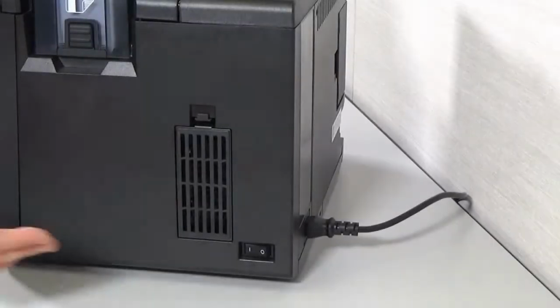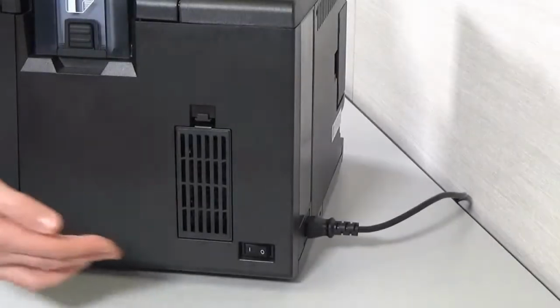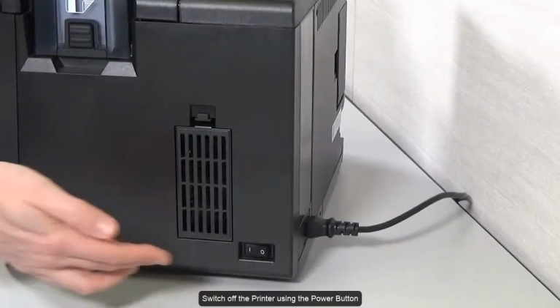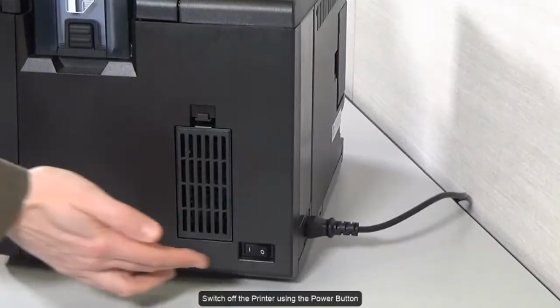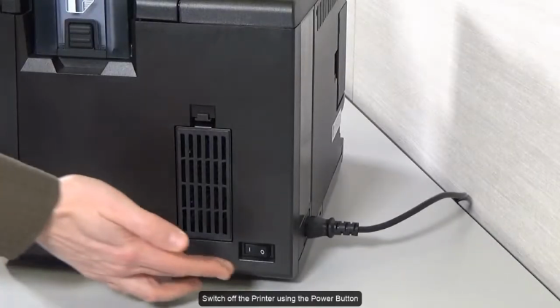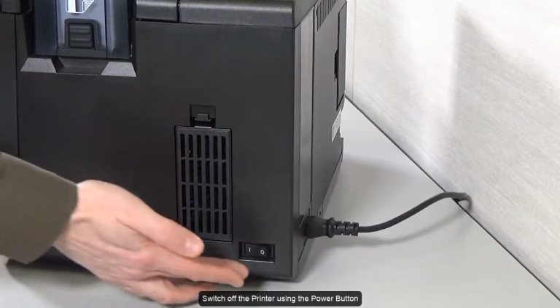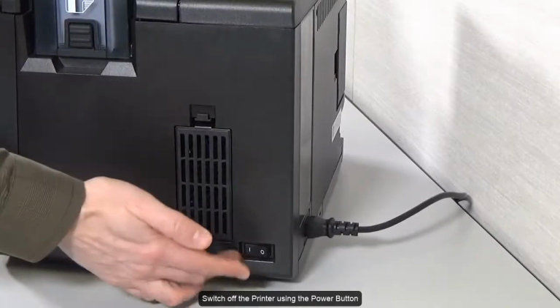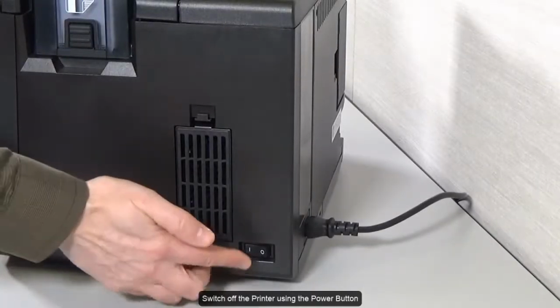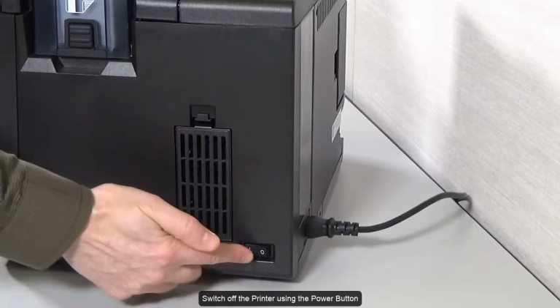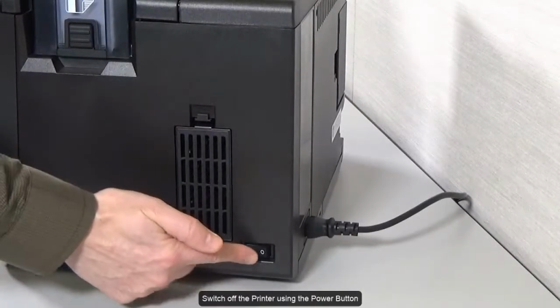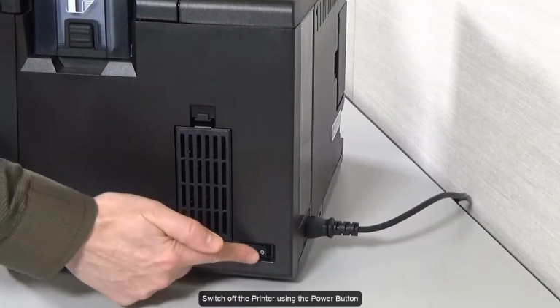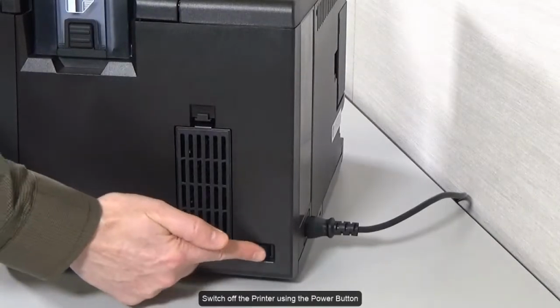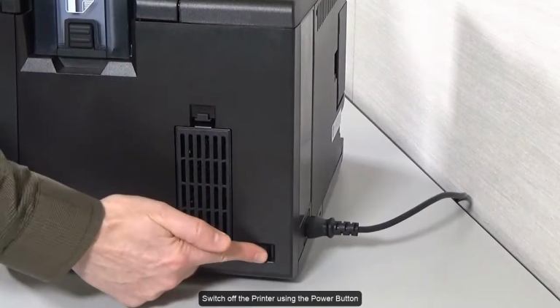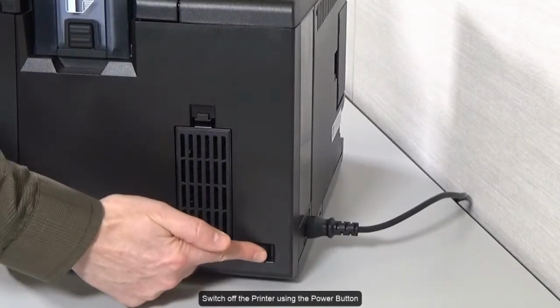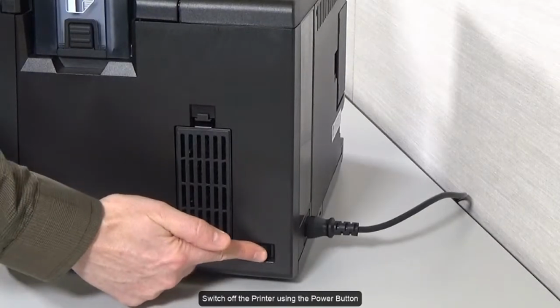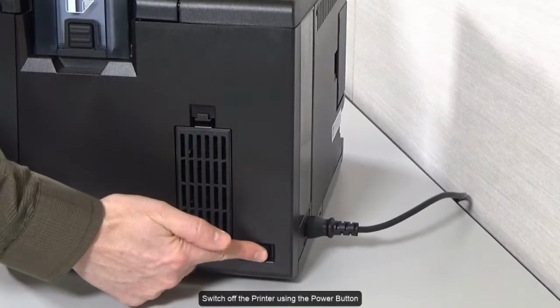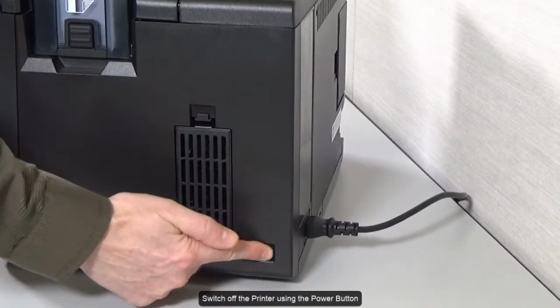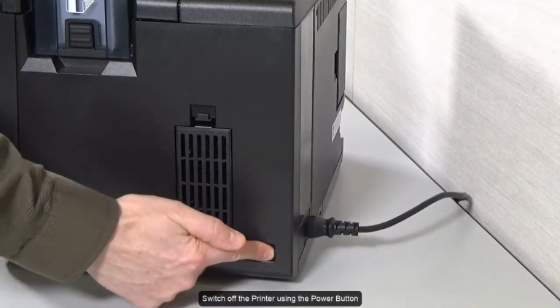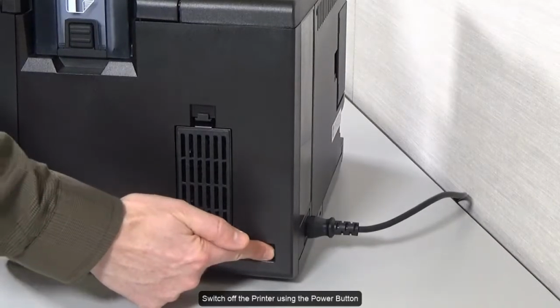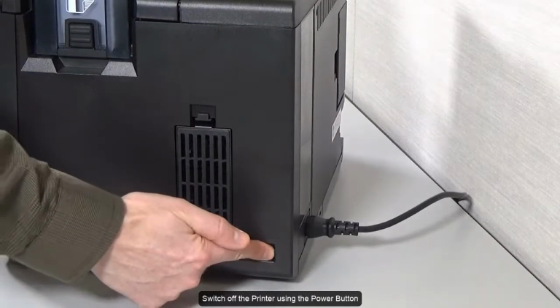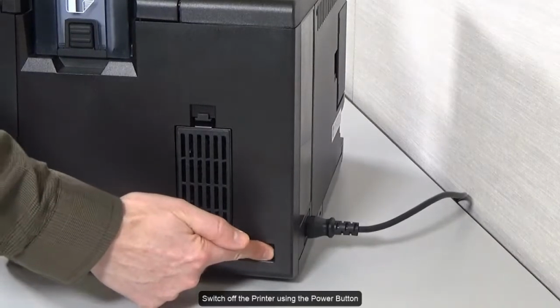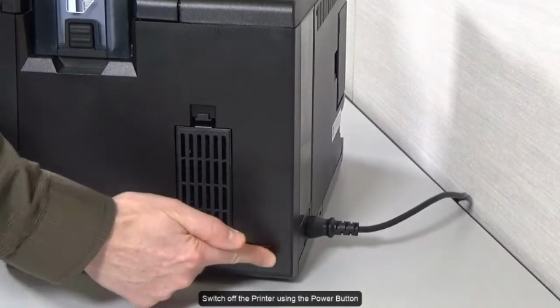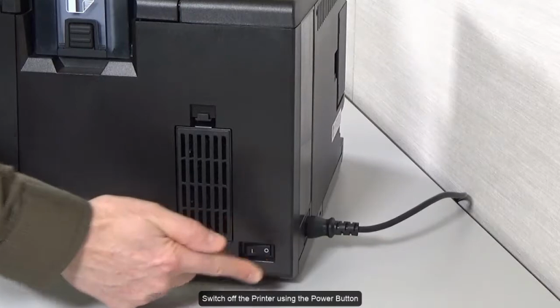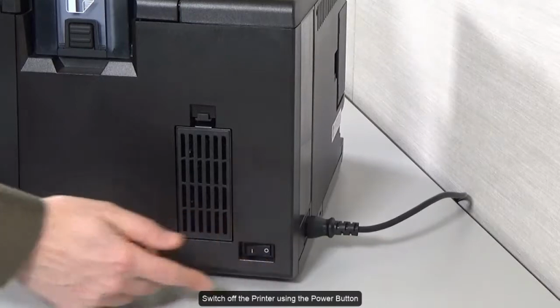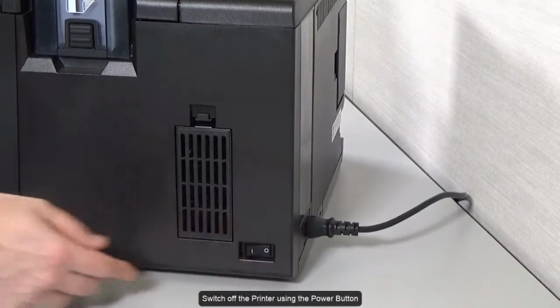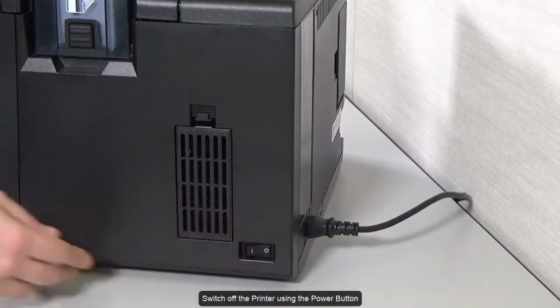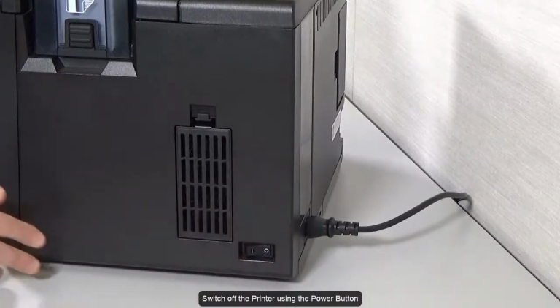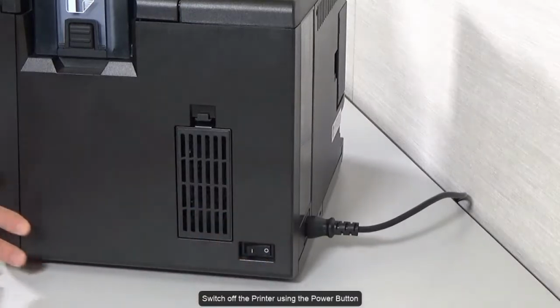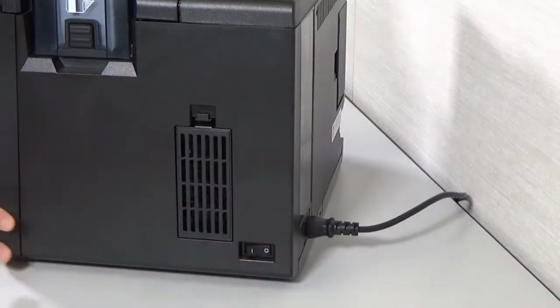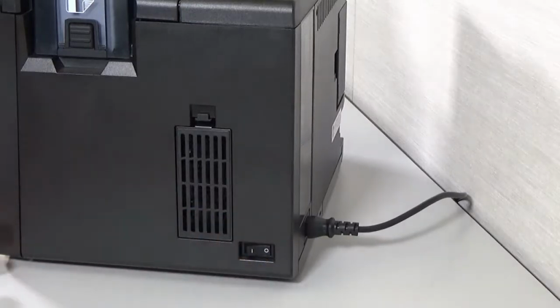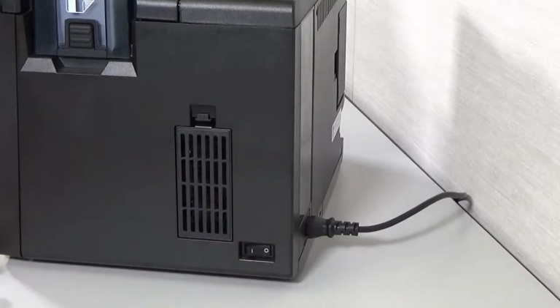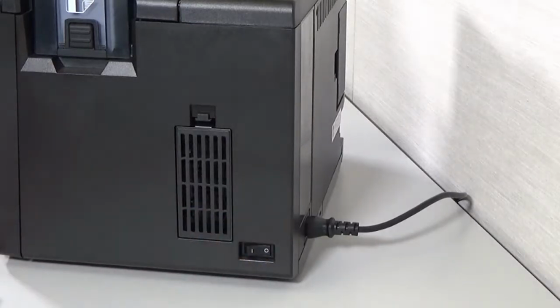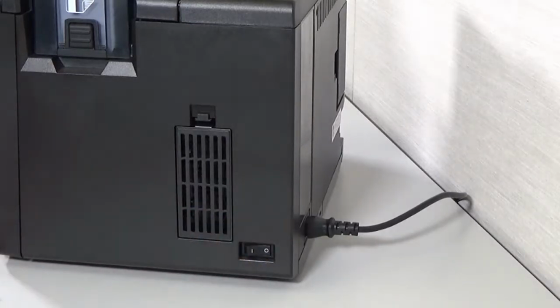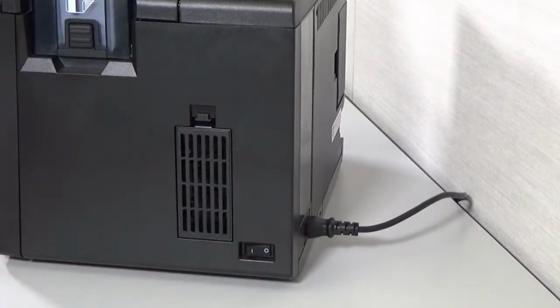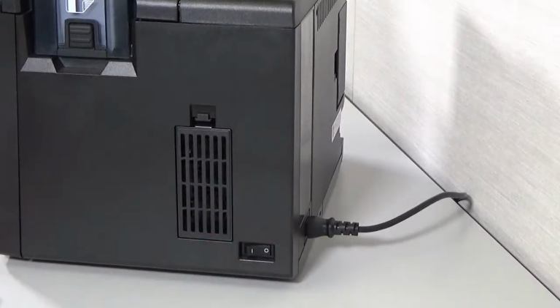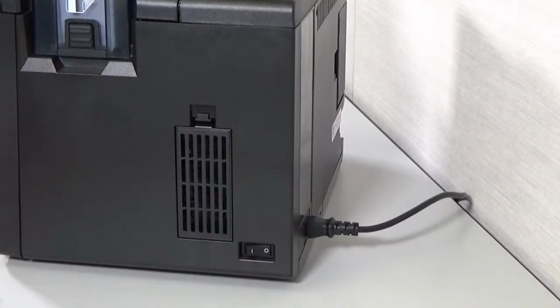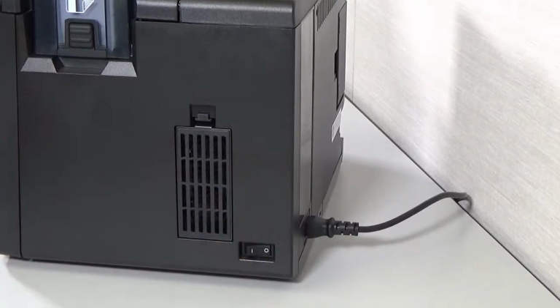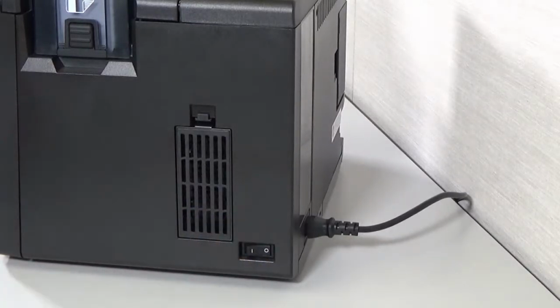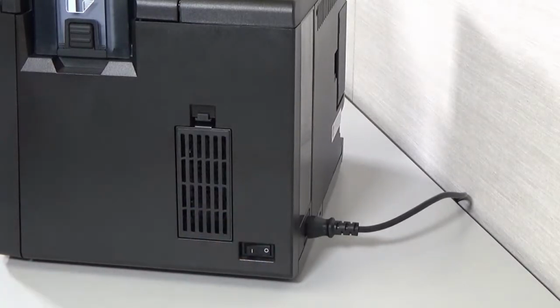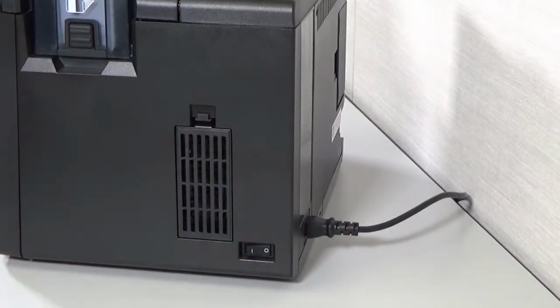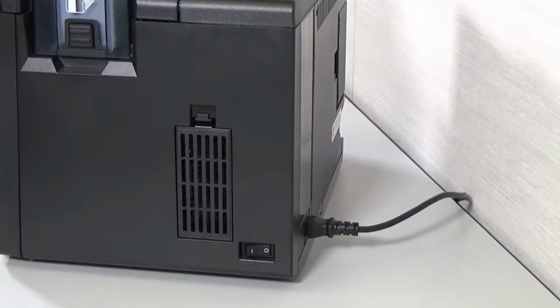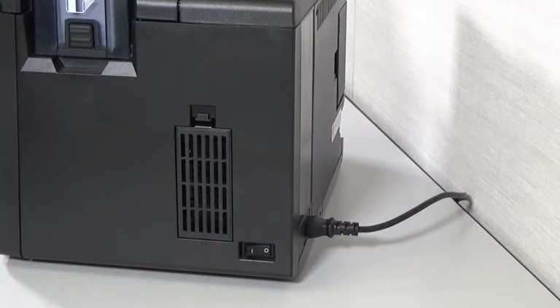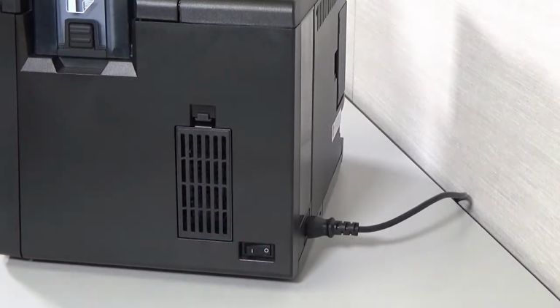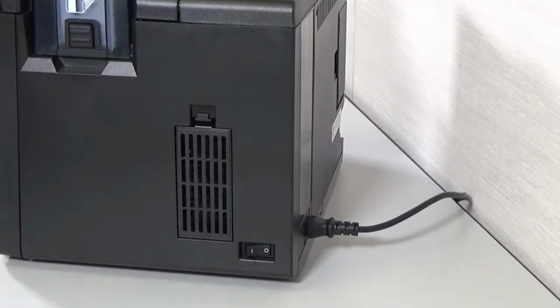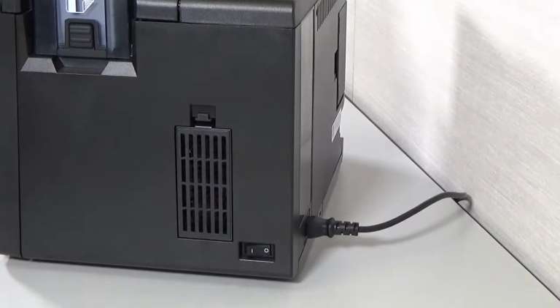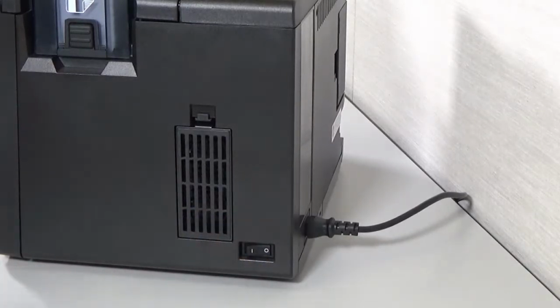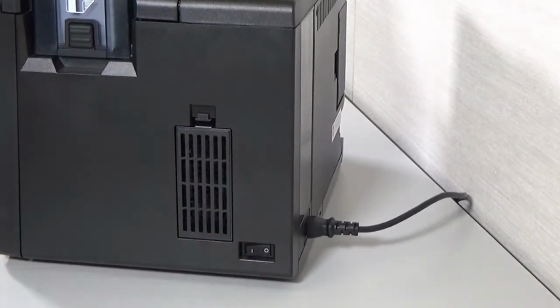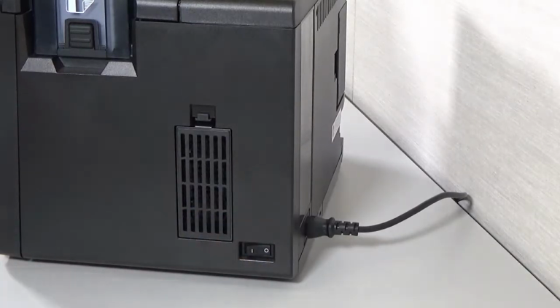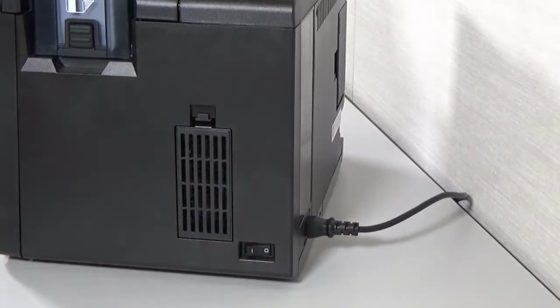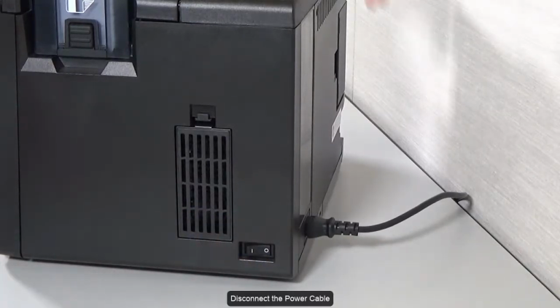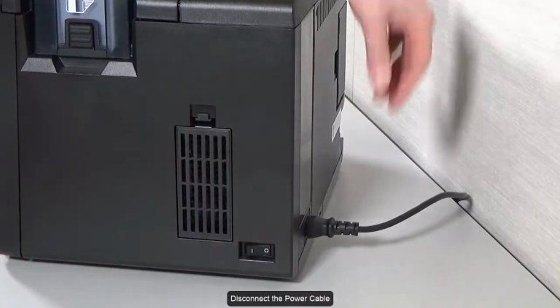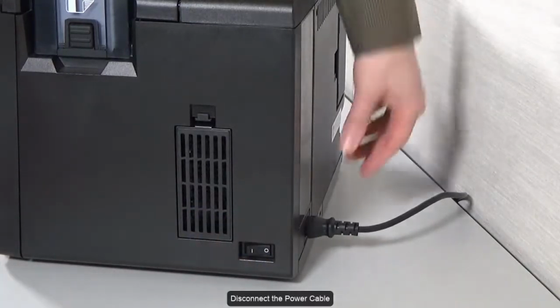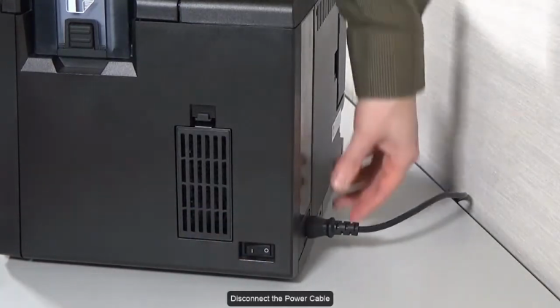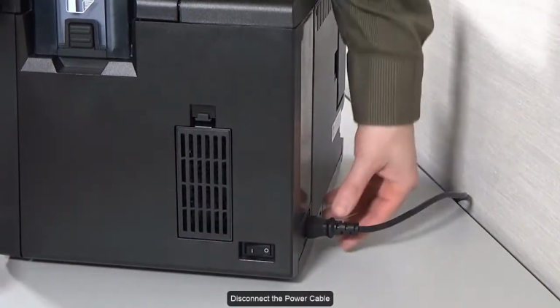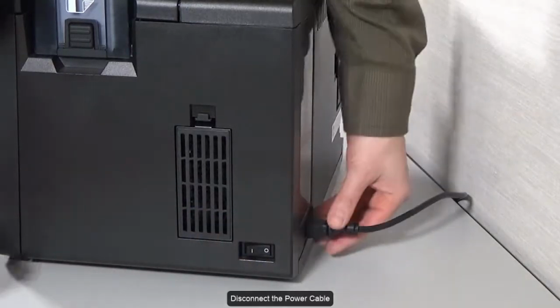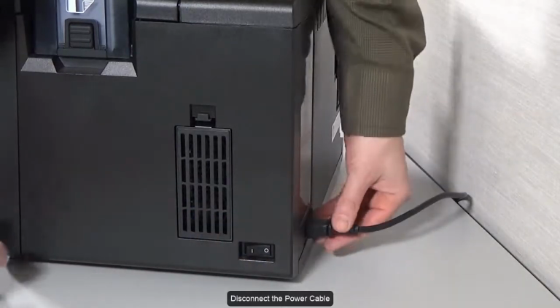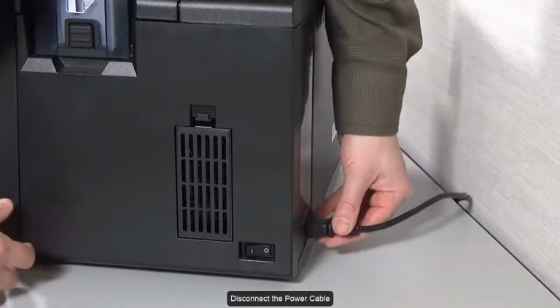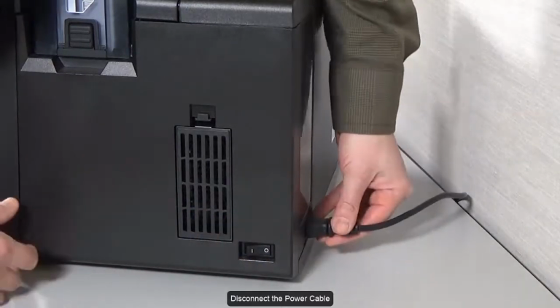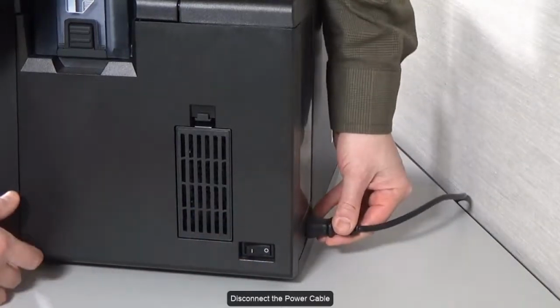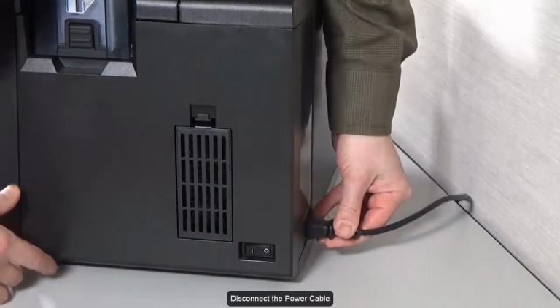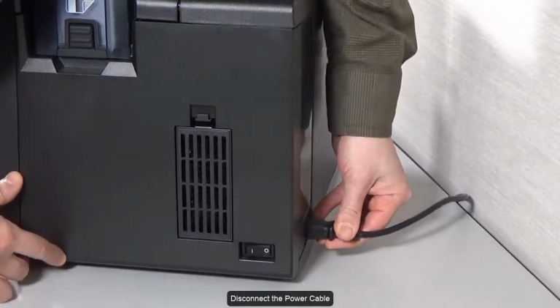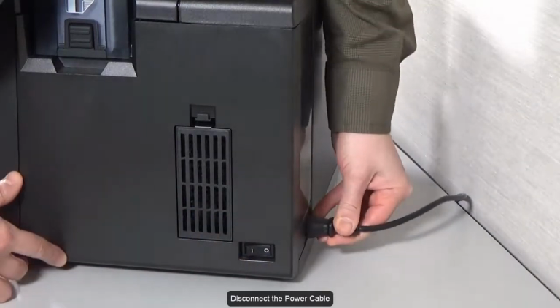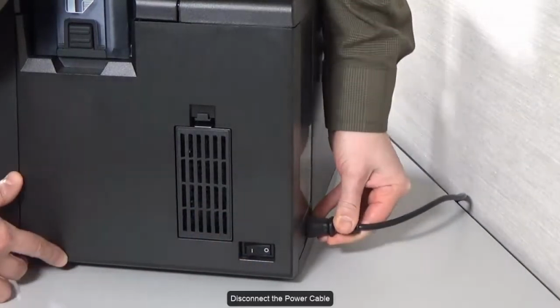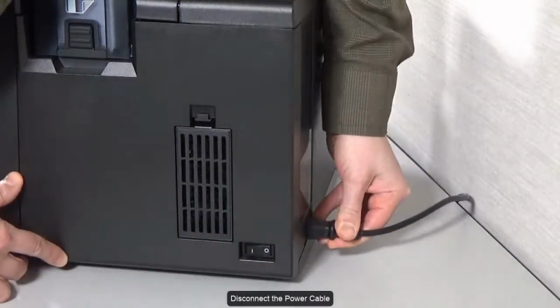Switch off the printer using the power button. Disconnect the power cable.